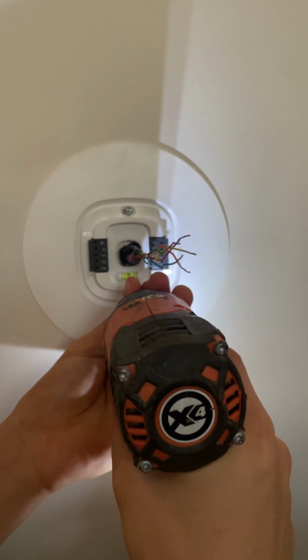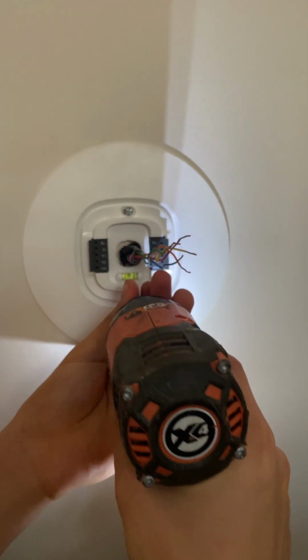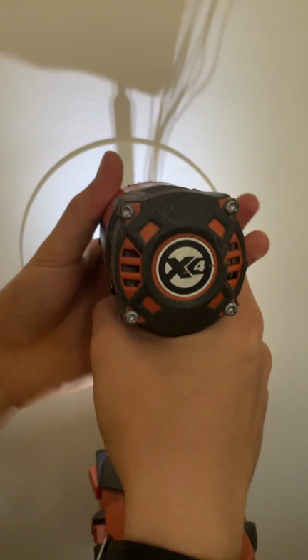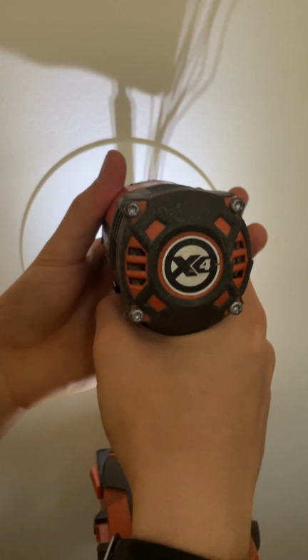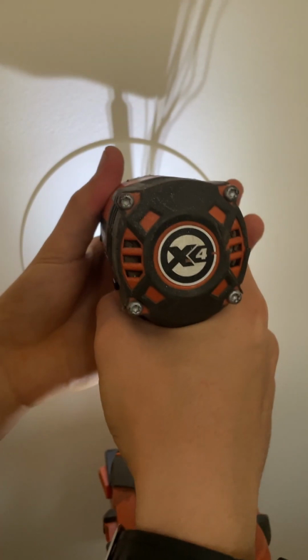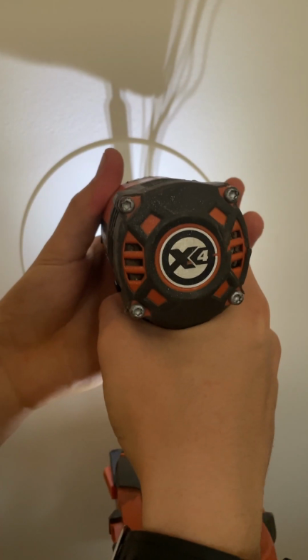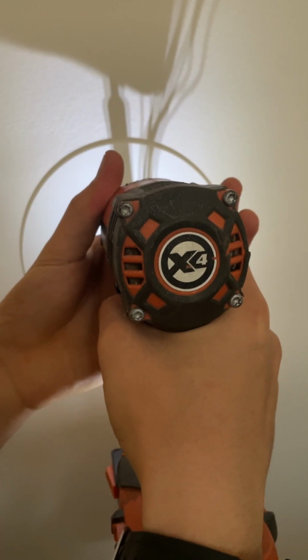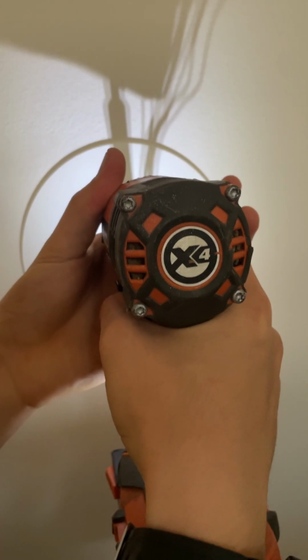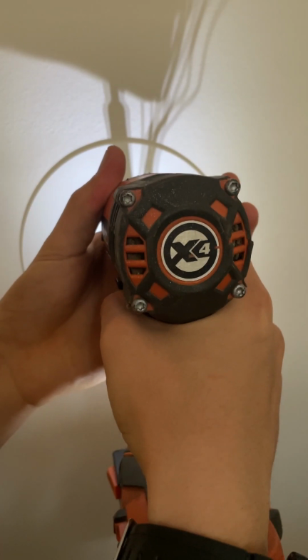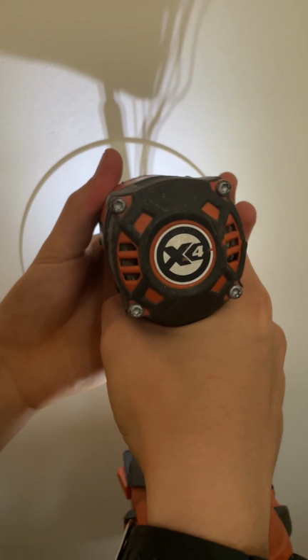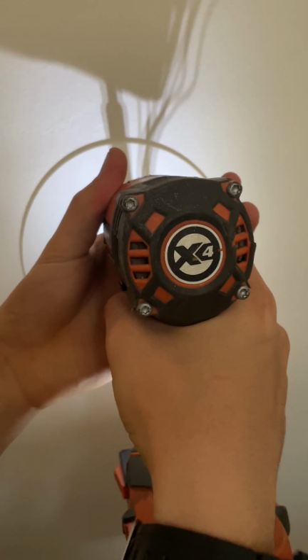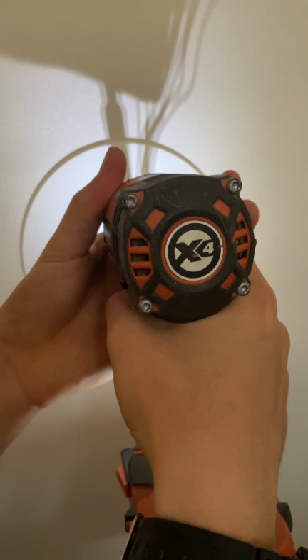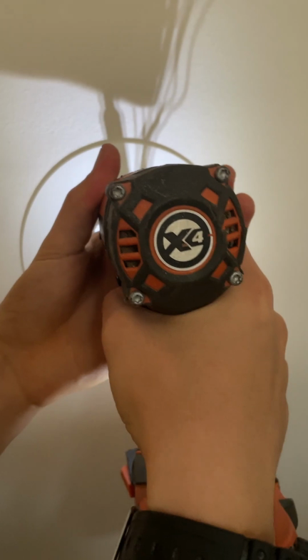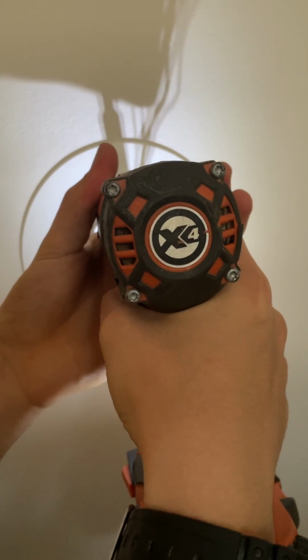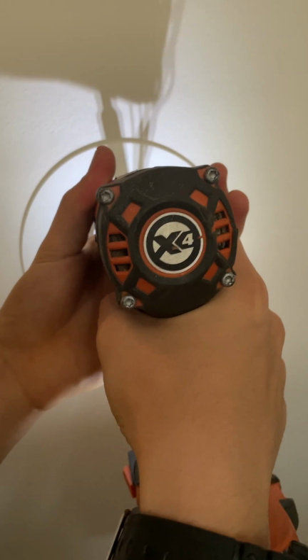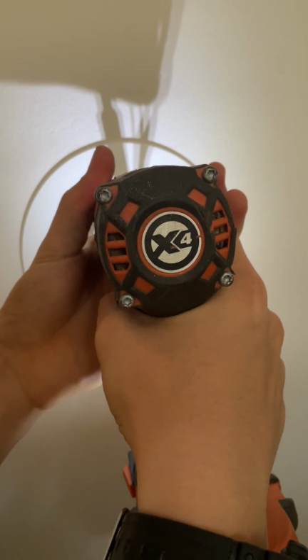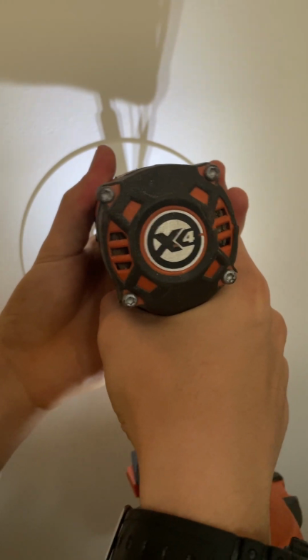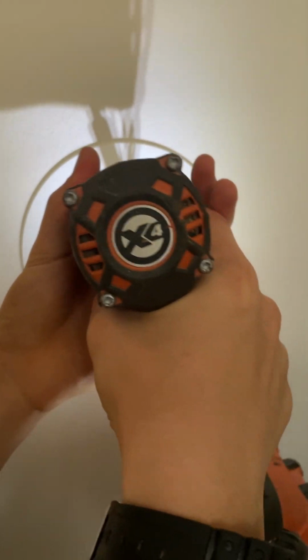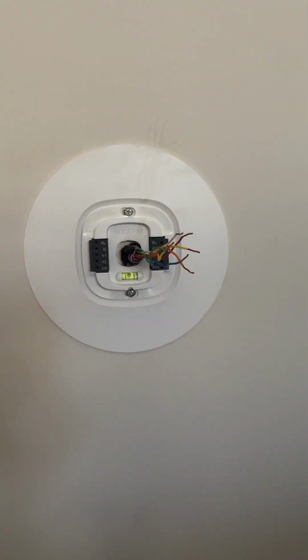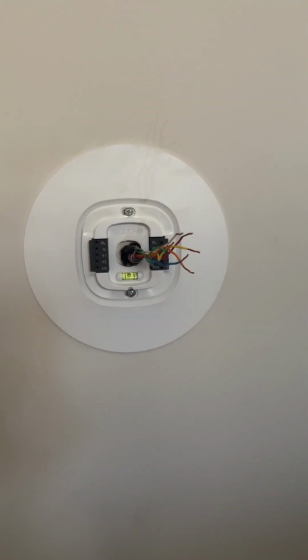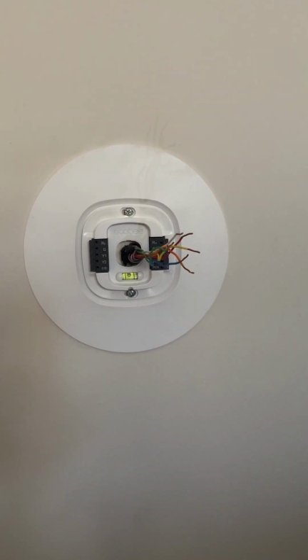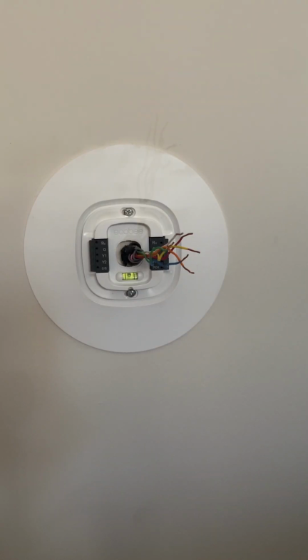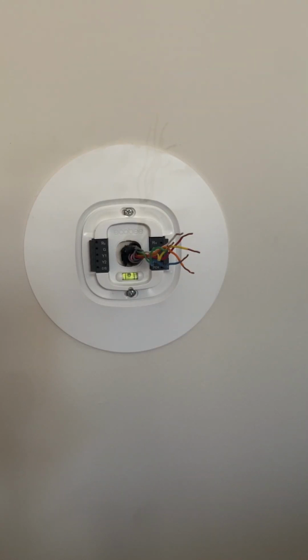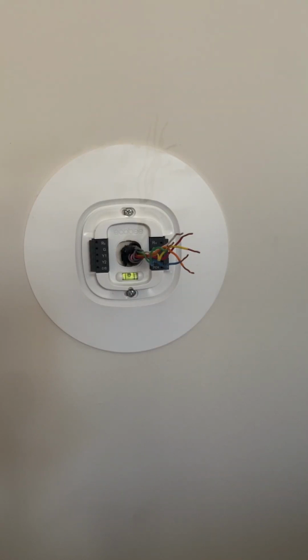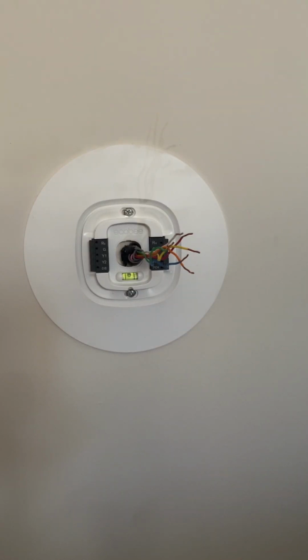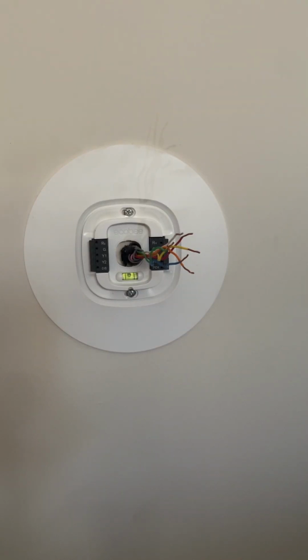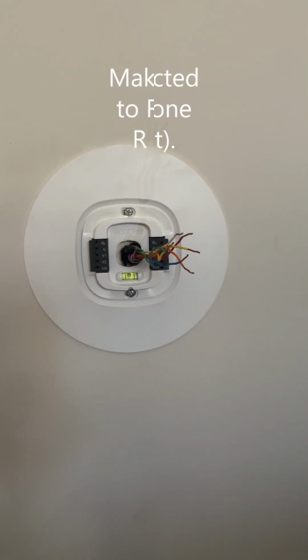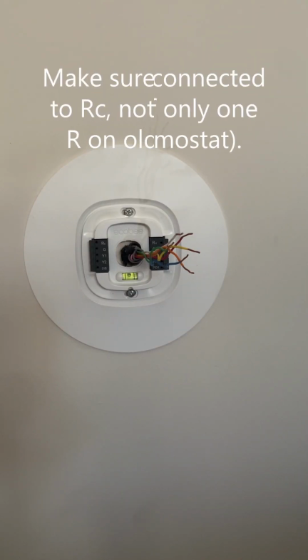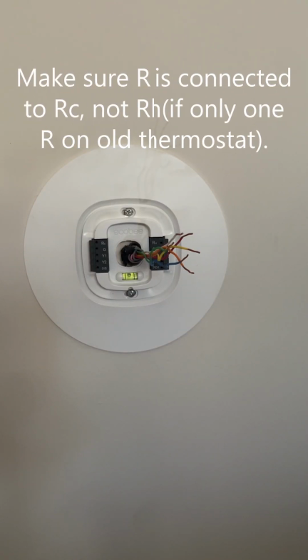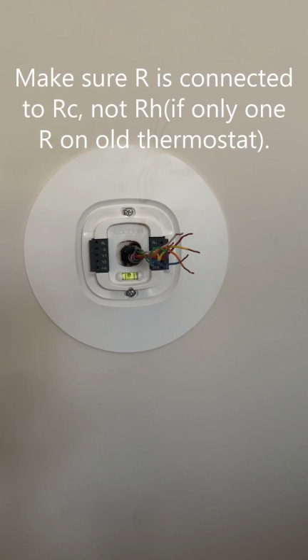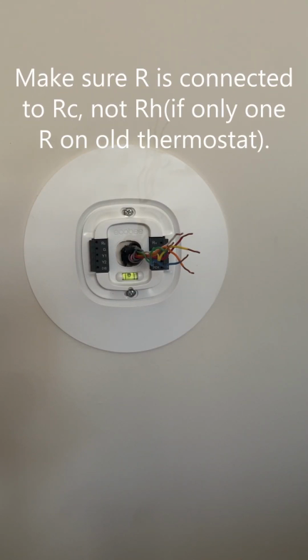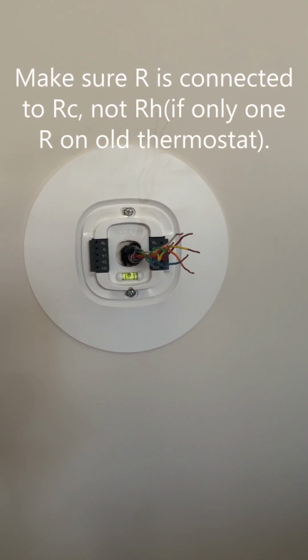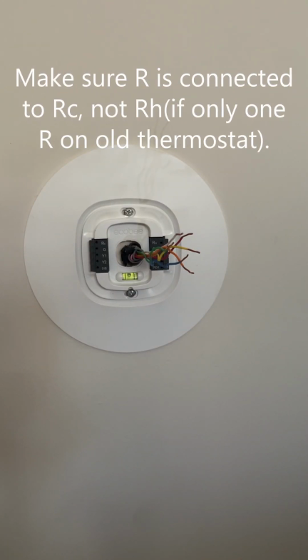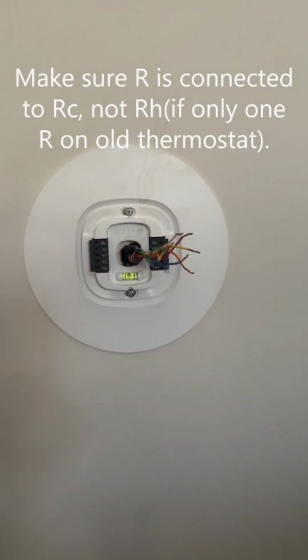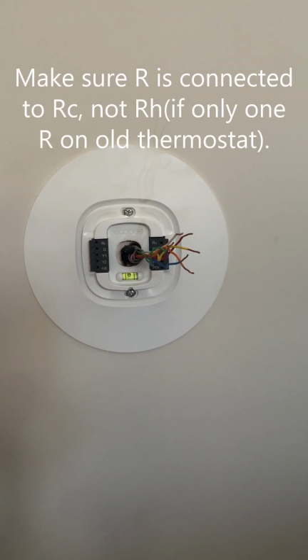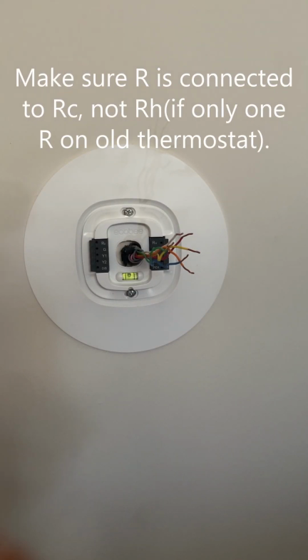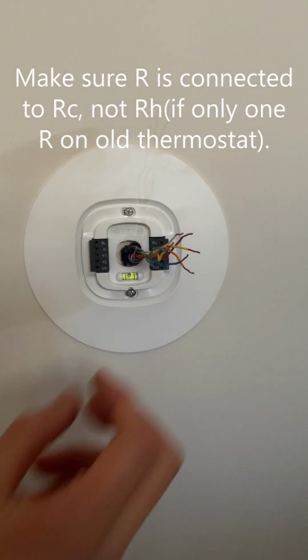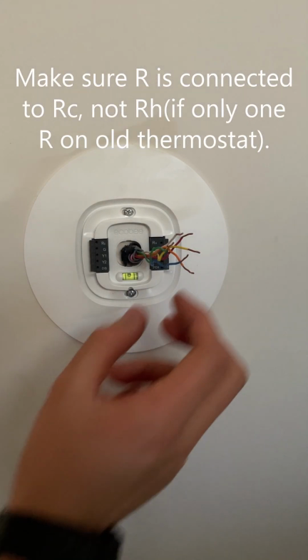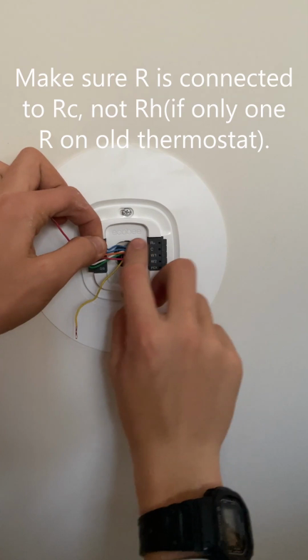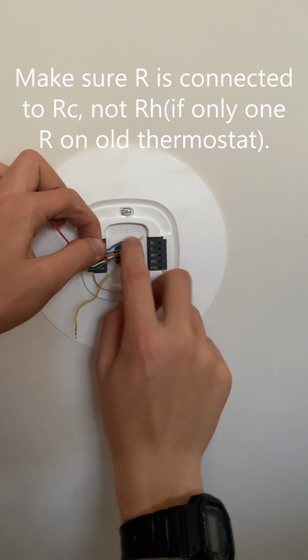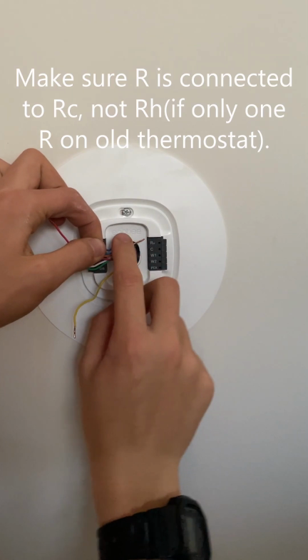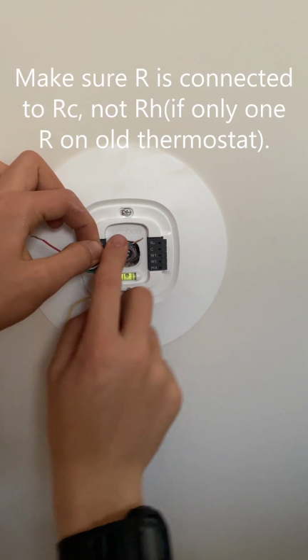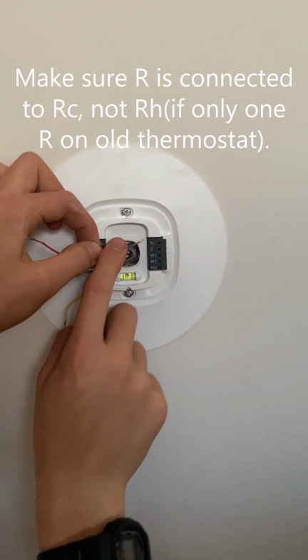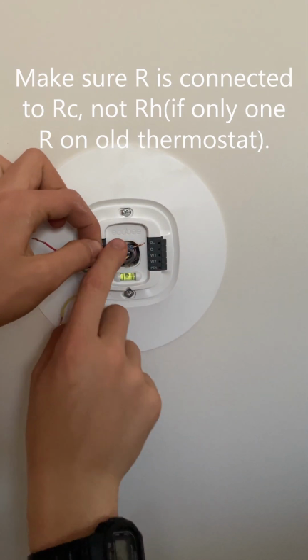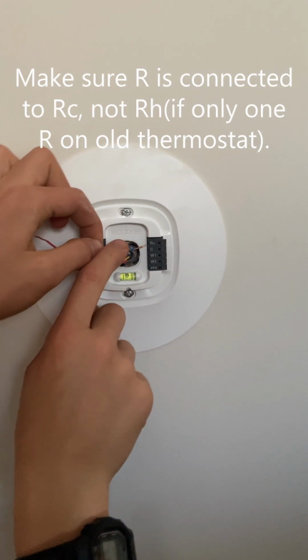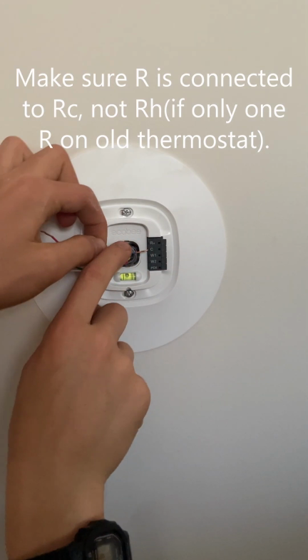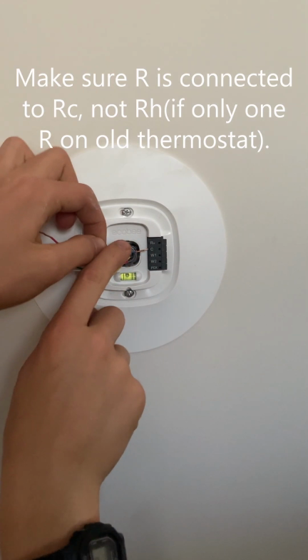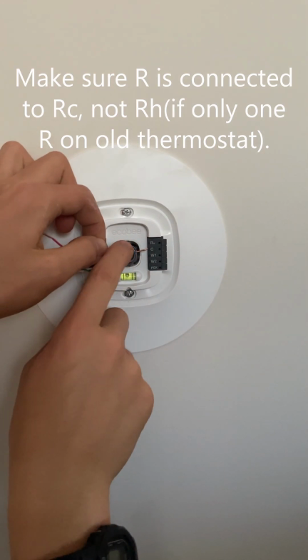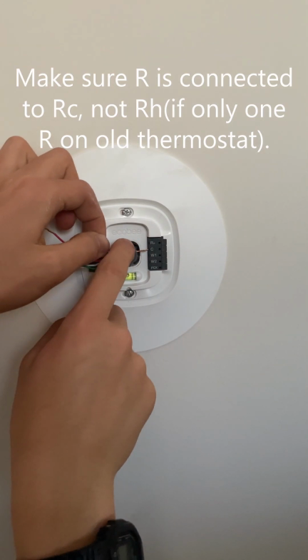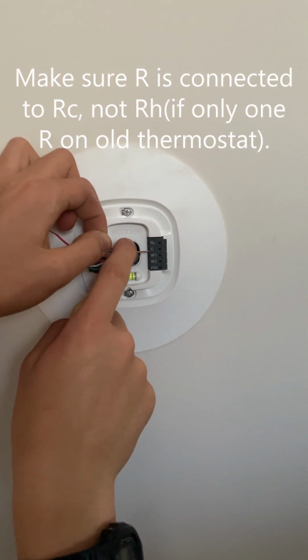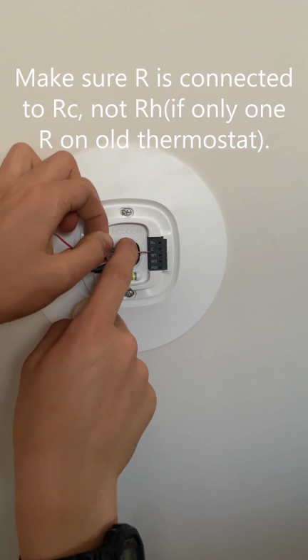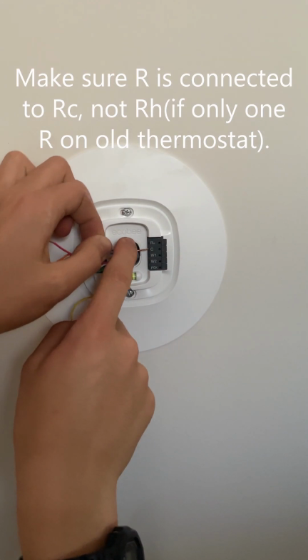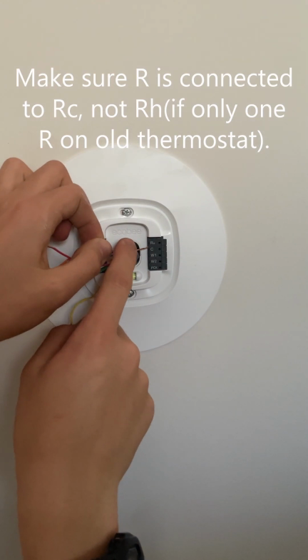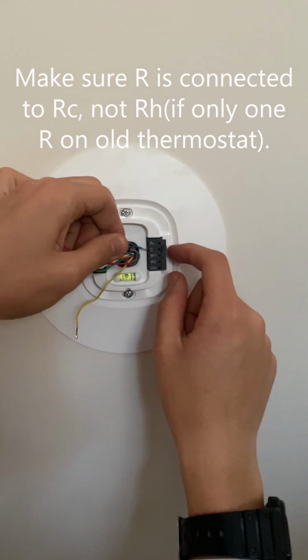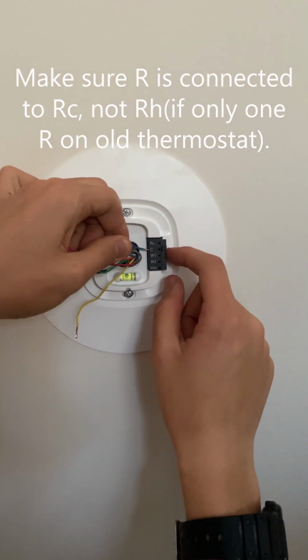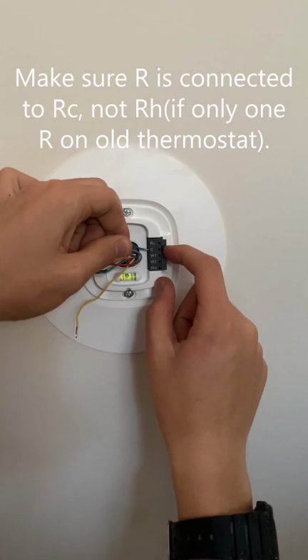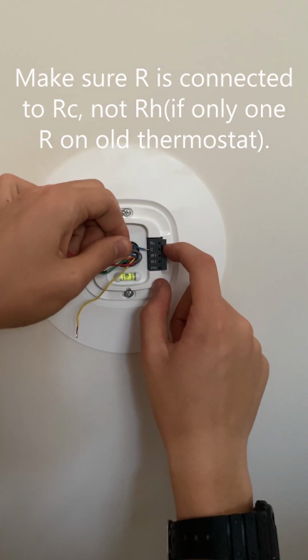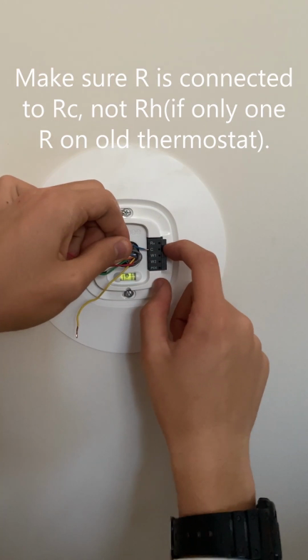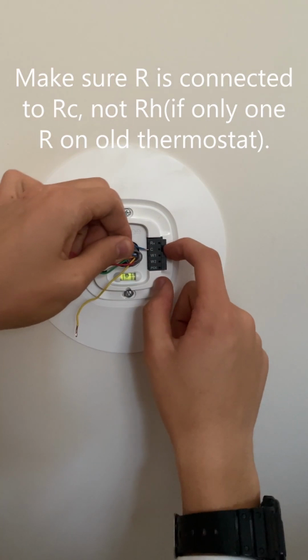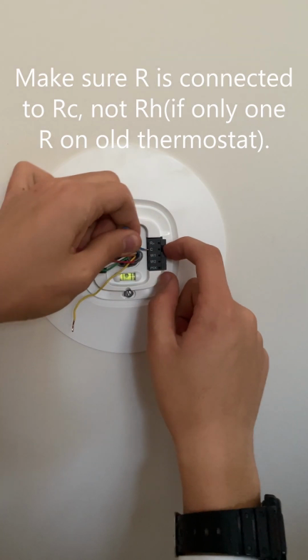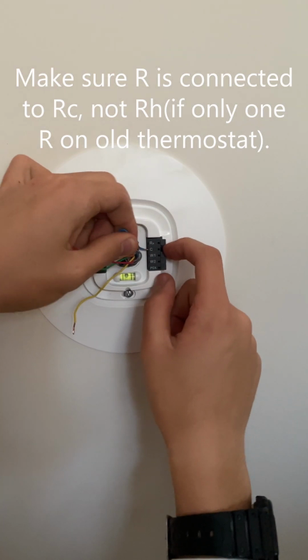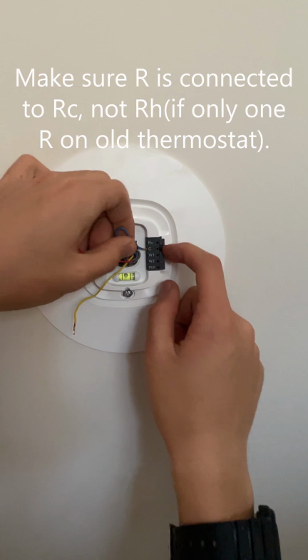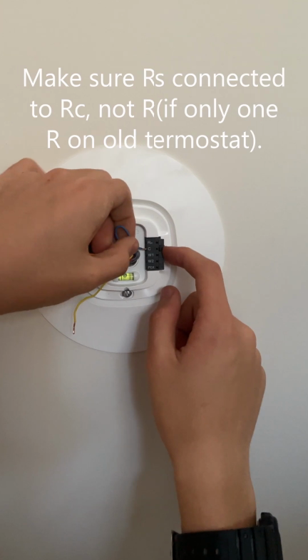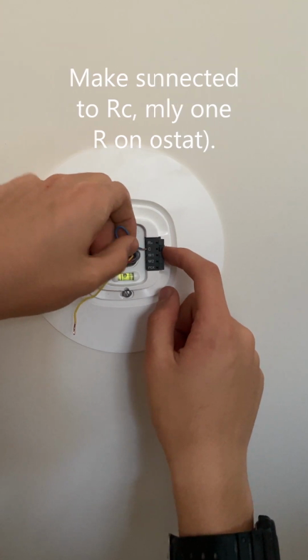I used the built-in level to level it. Now I can connect the wires by sticking the wire in and then pushing down the tab.